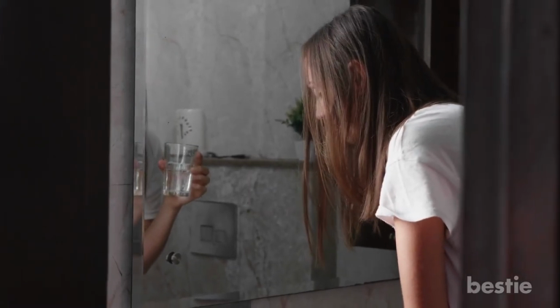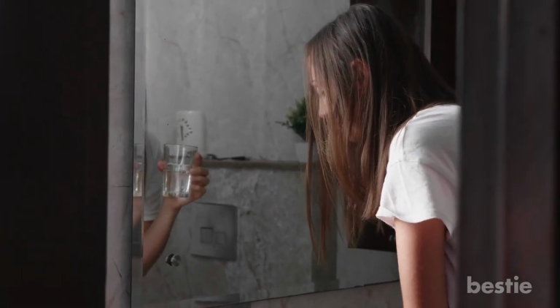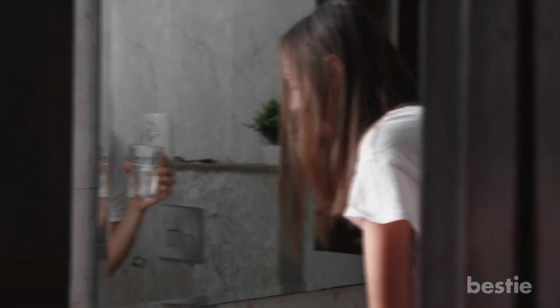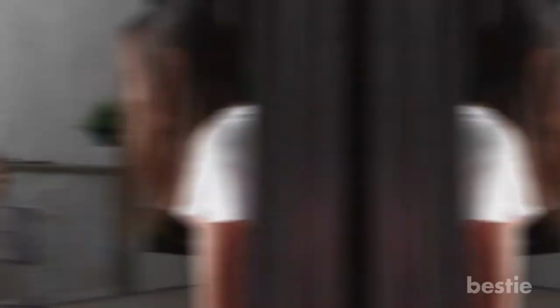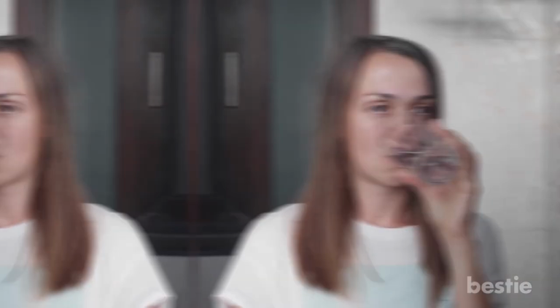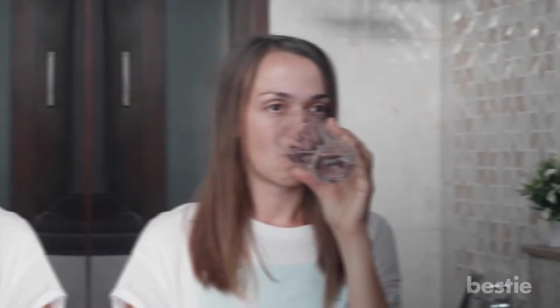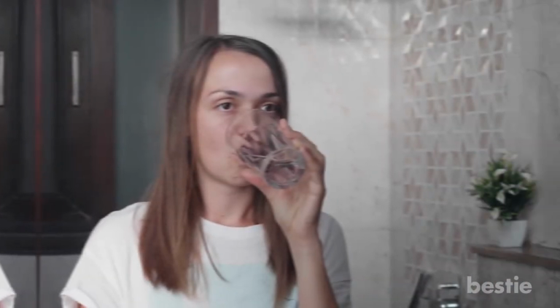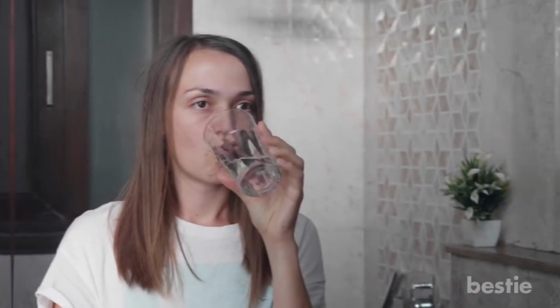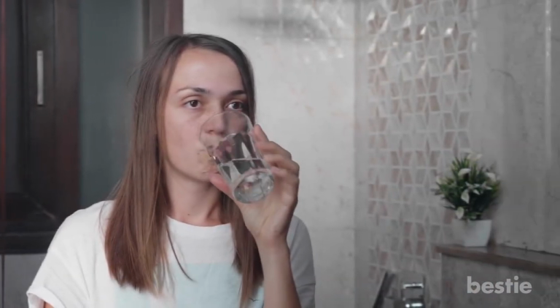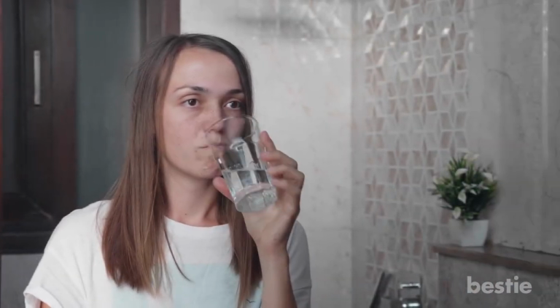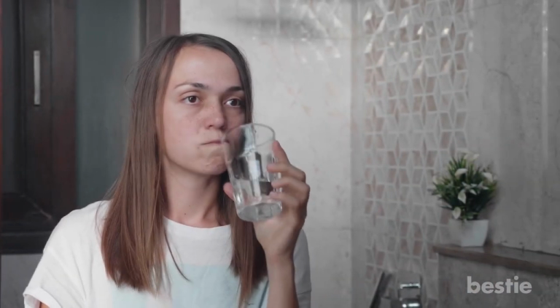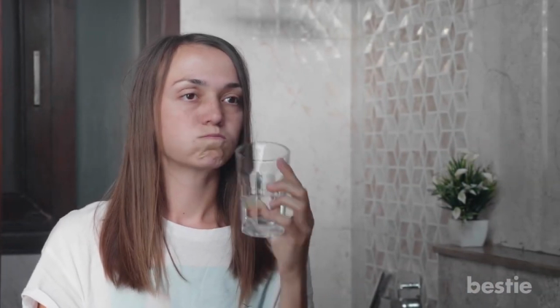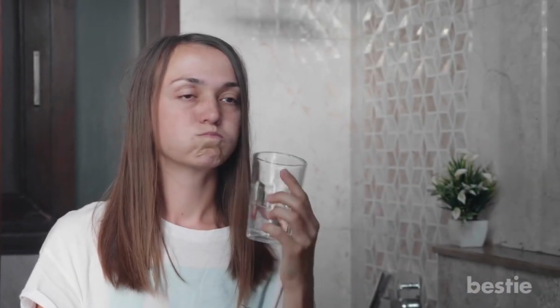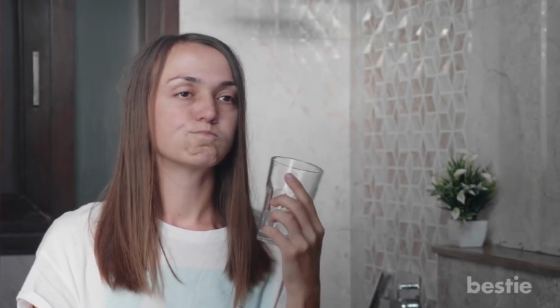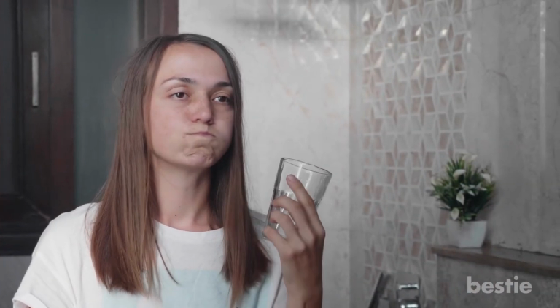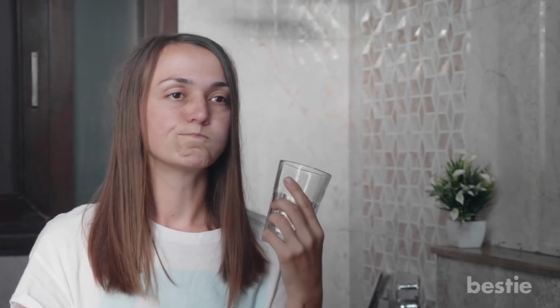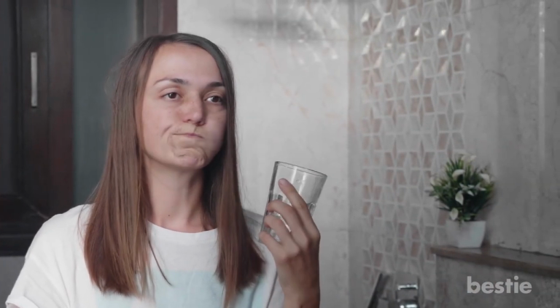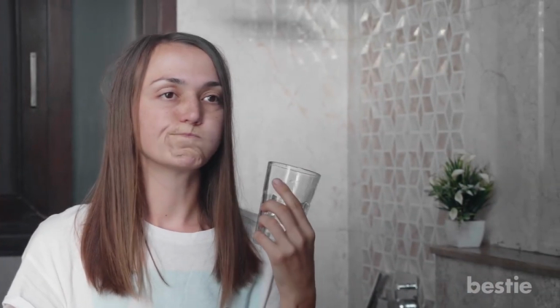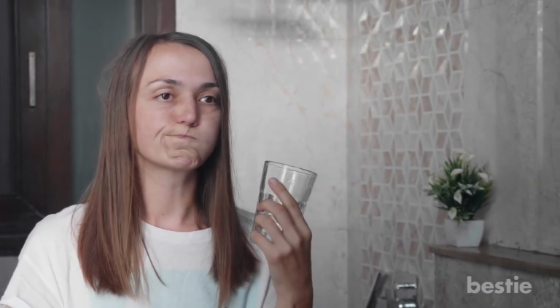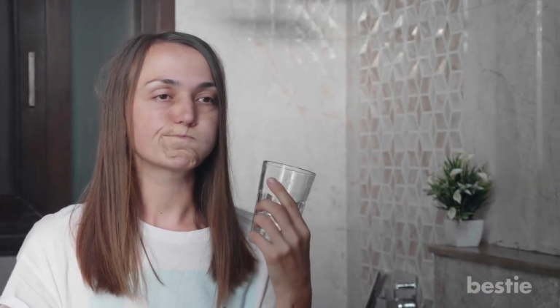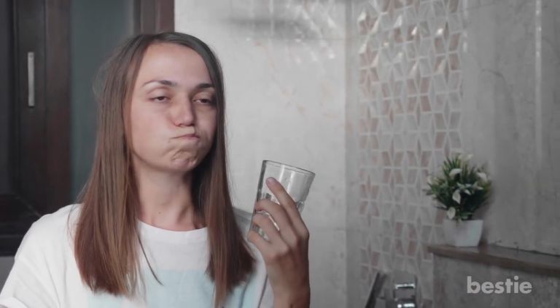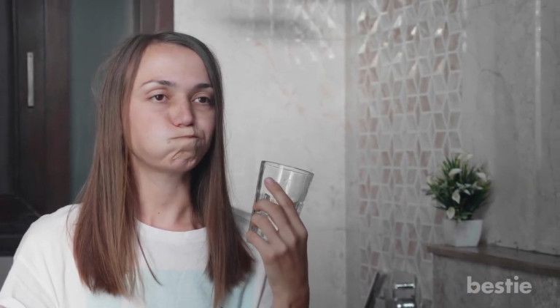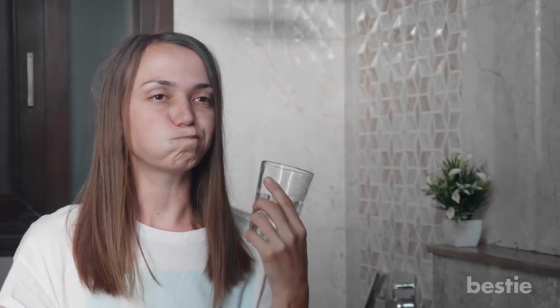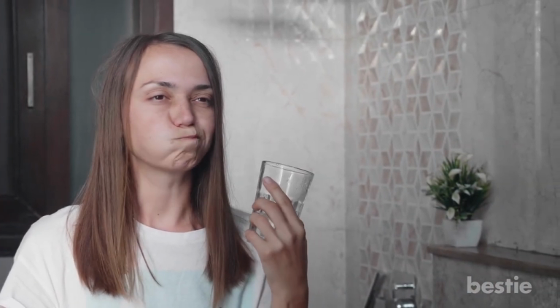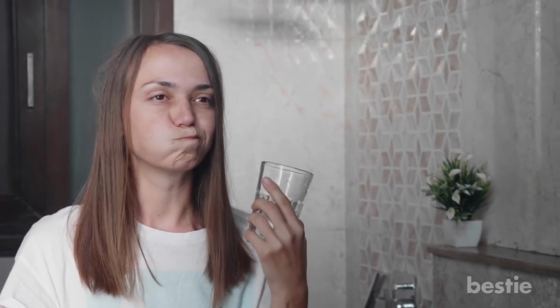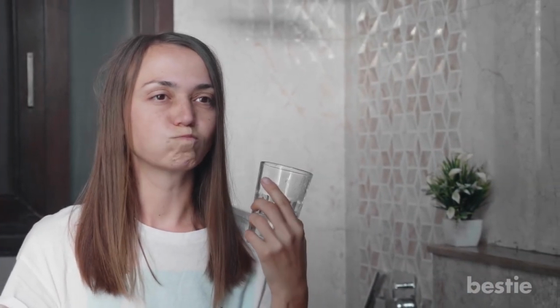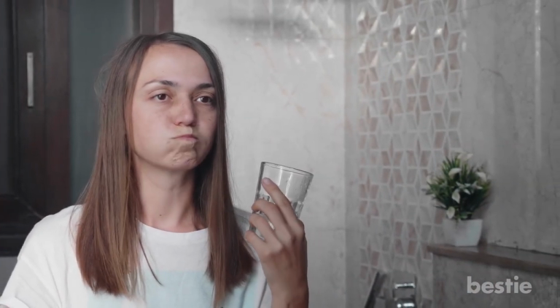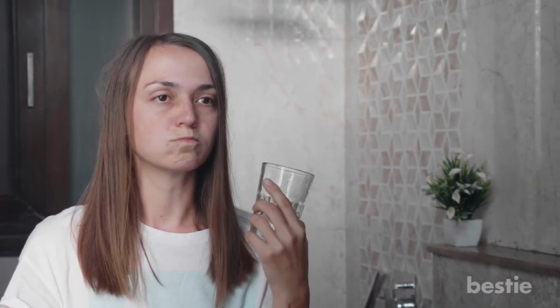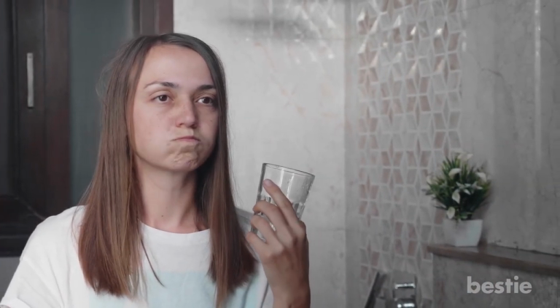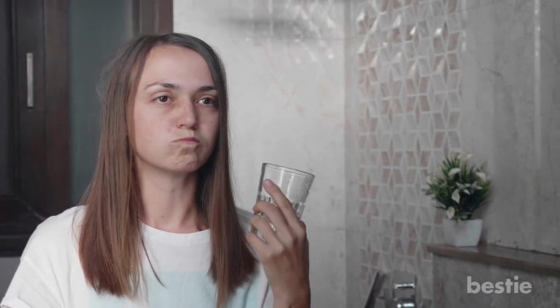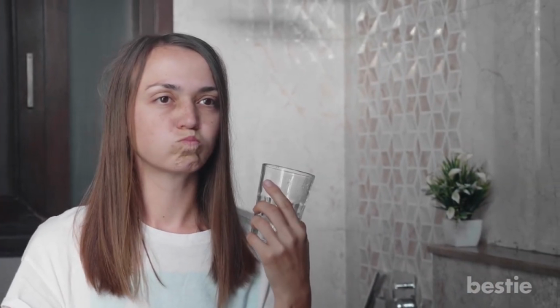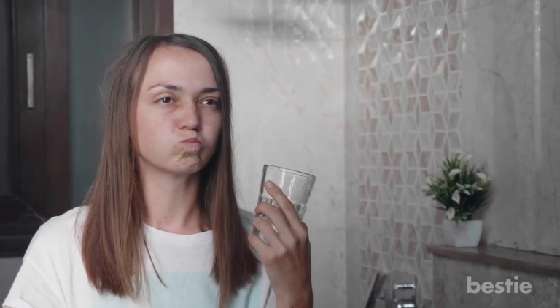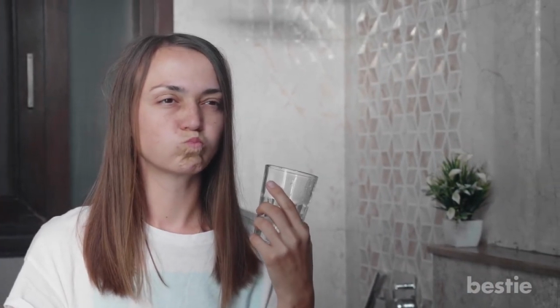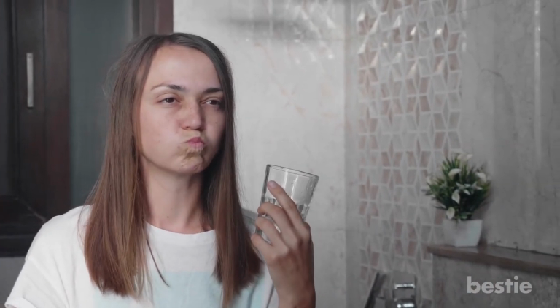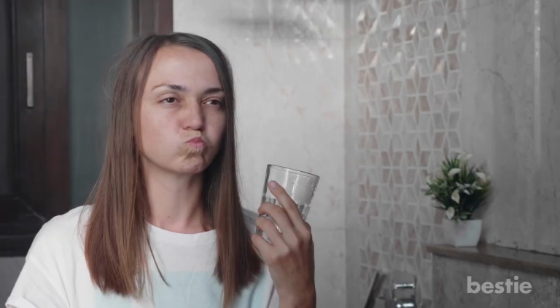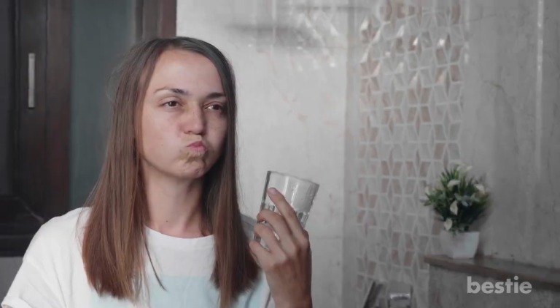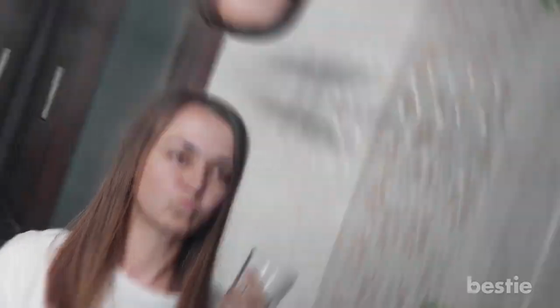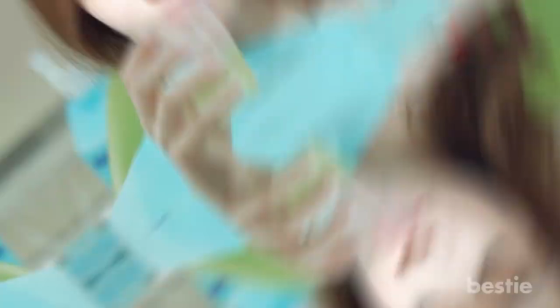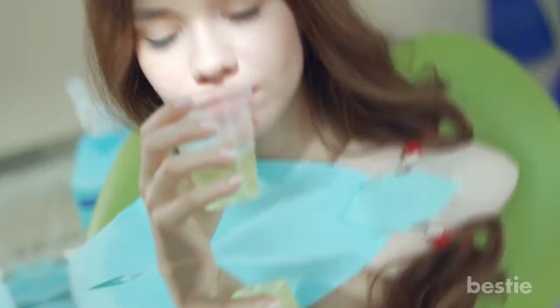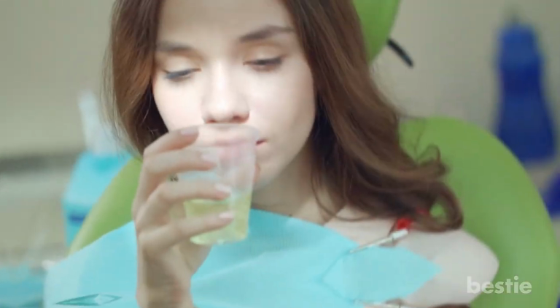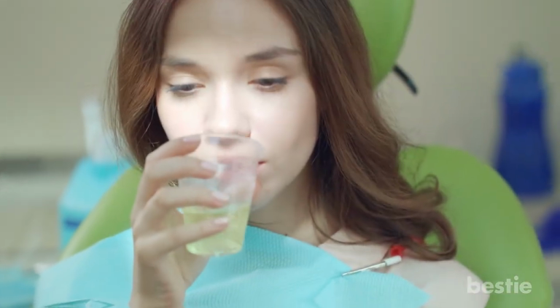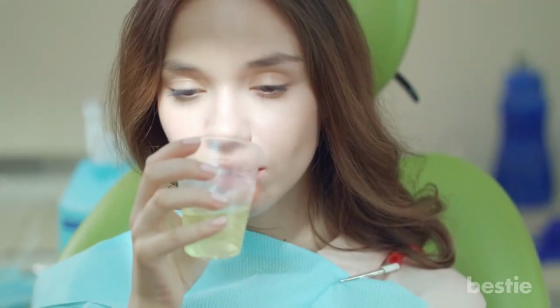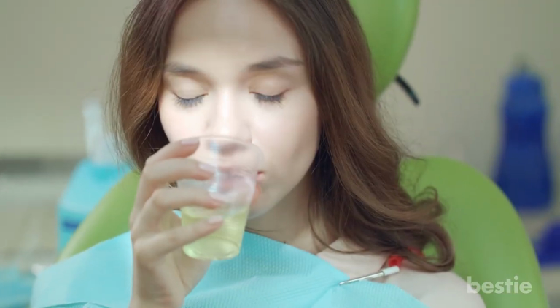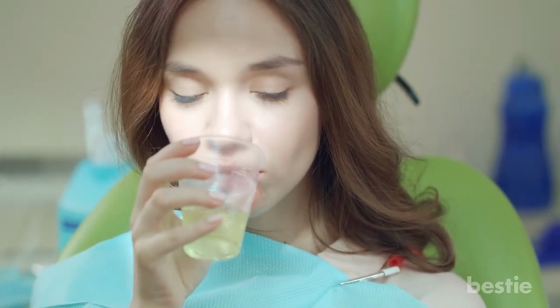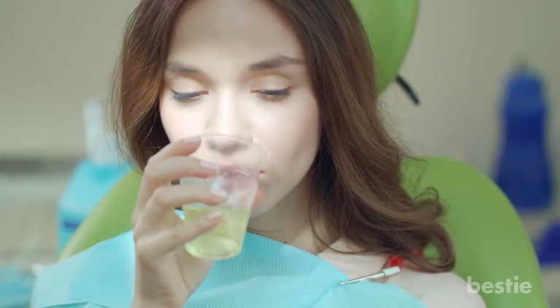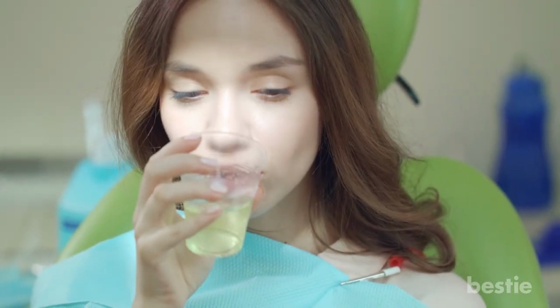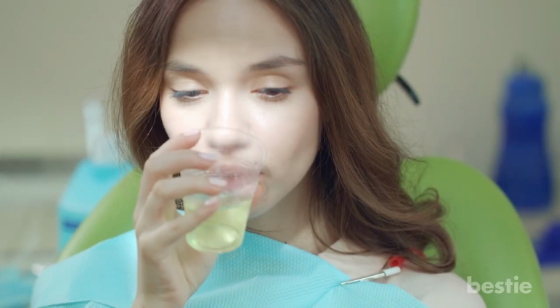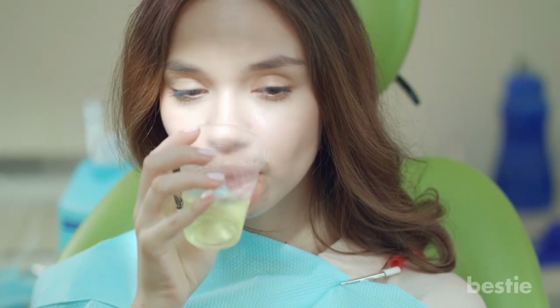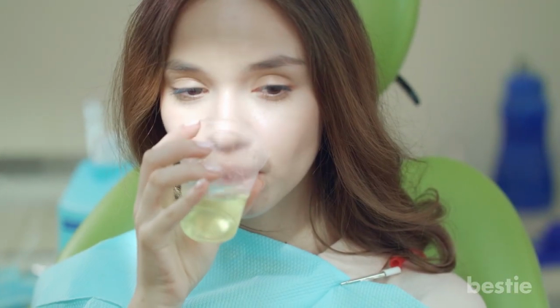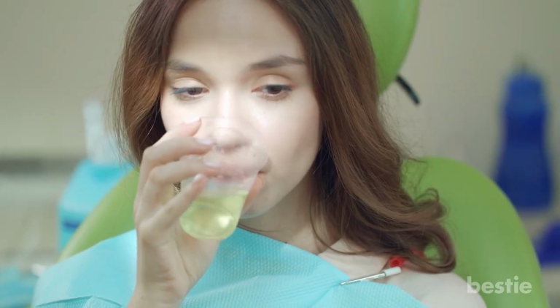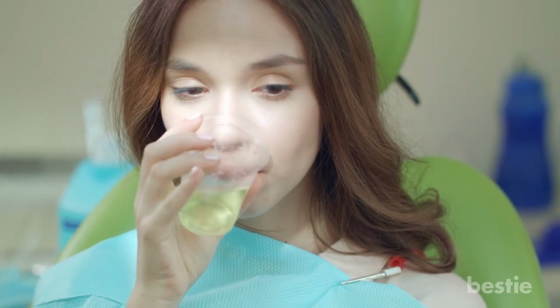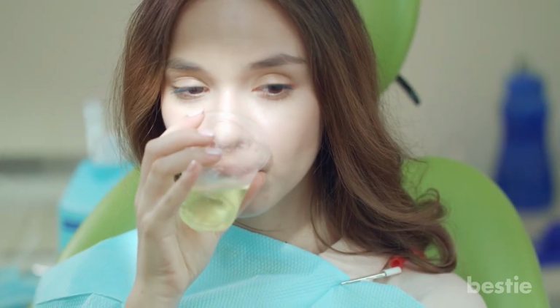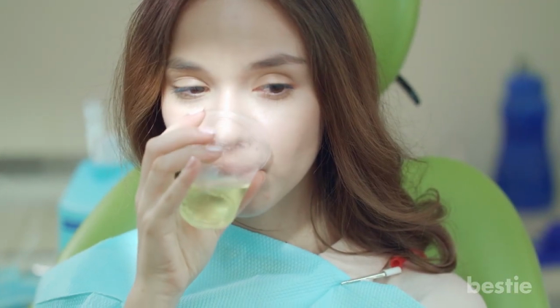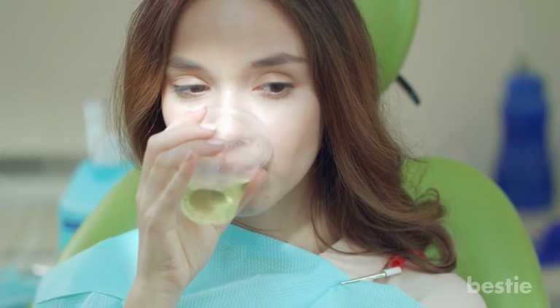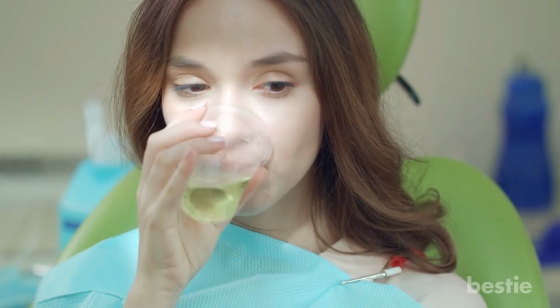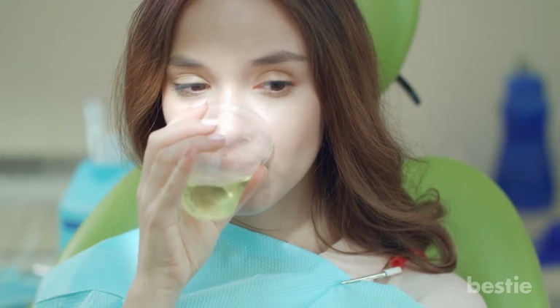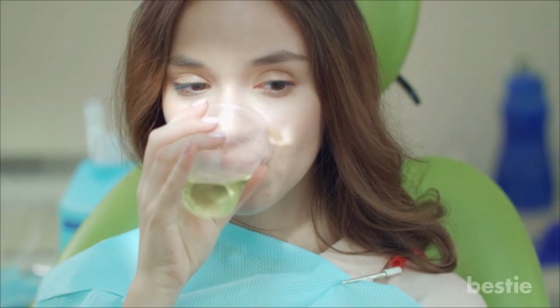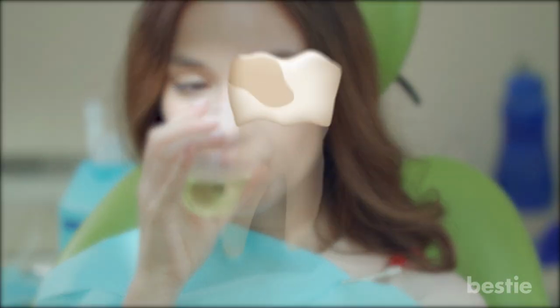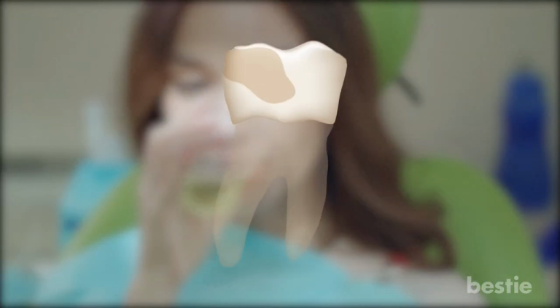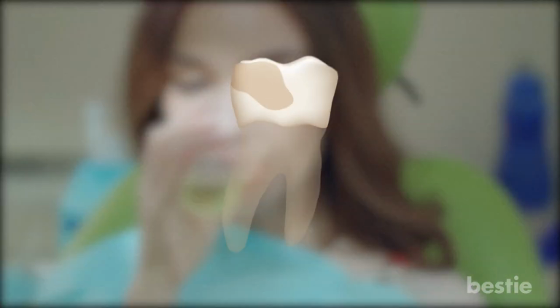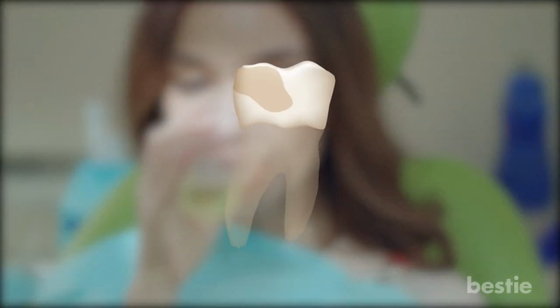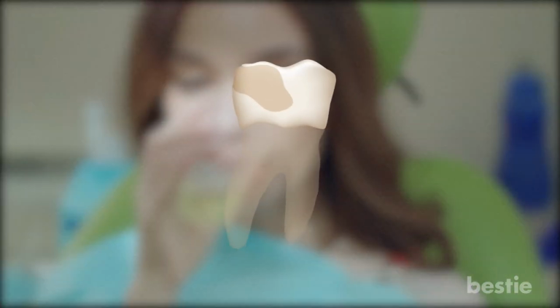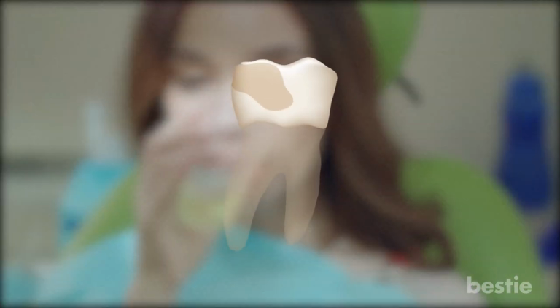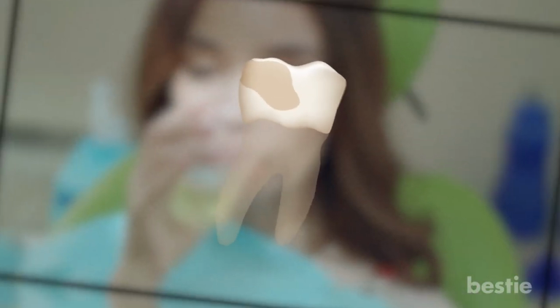Then rinse your mouth with water. When the pain increases, repeat the procedure. Make sure you don't overdo it with the vinegar — it can erode your tooth enamel.